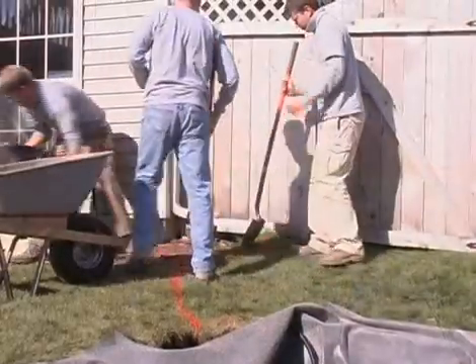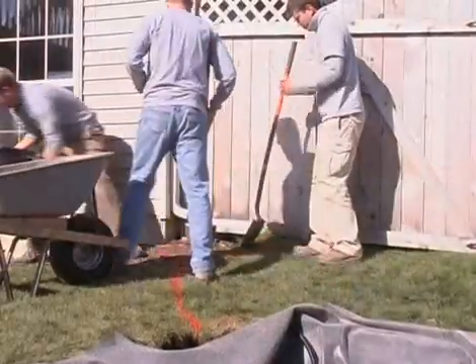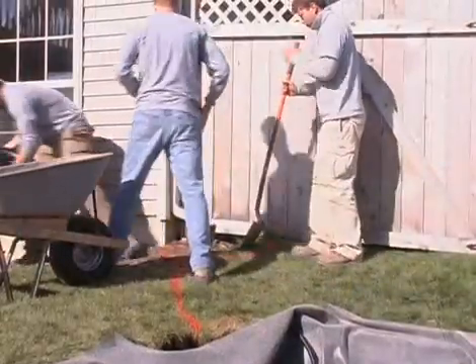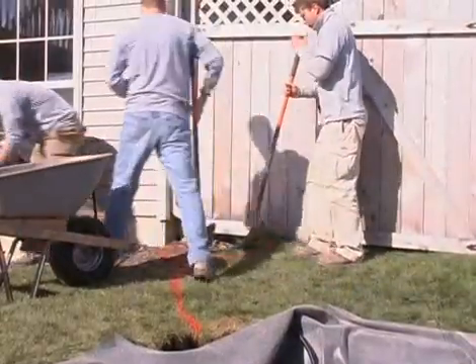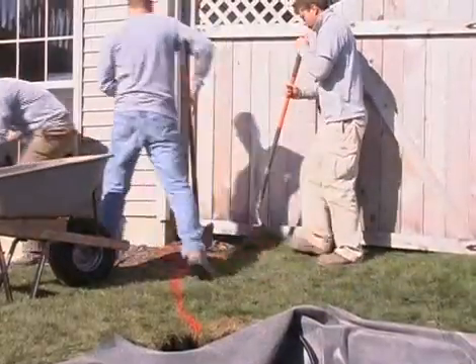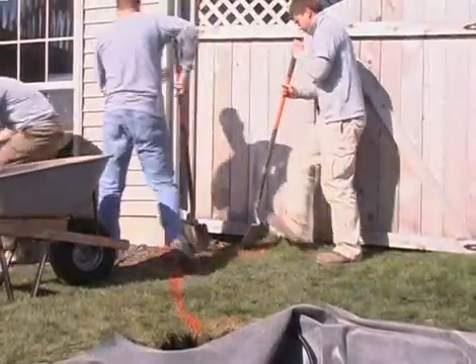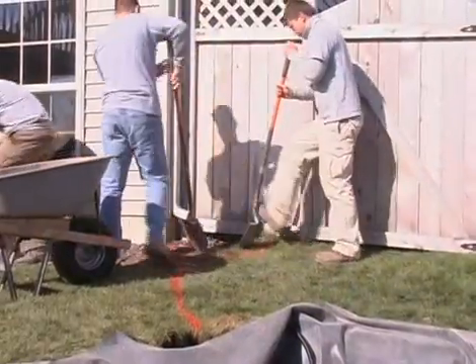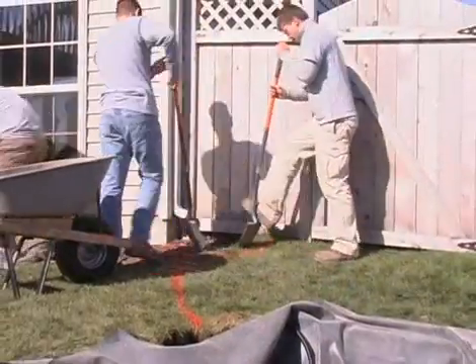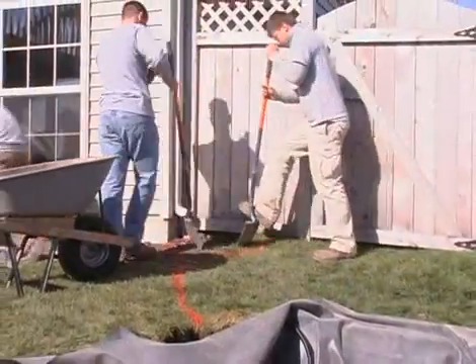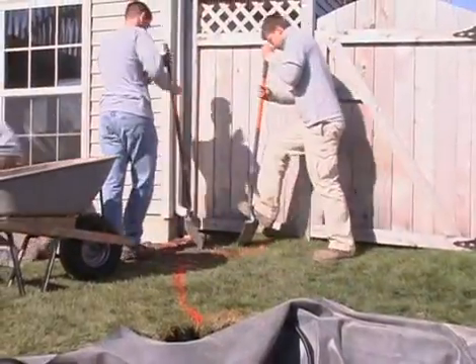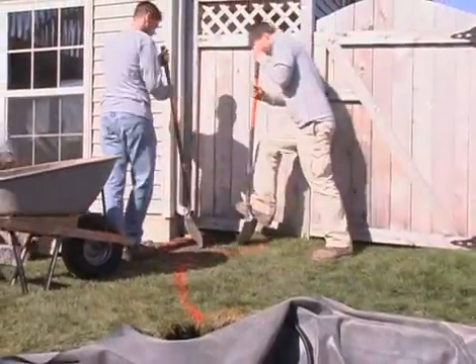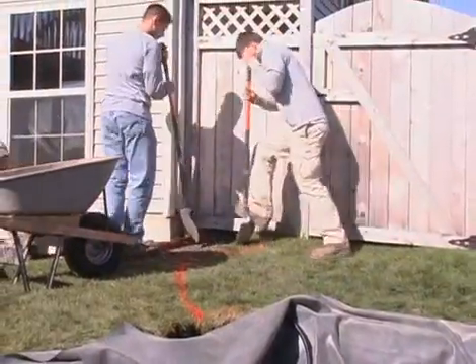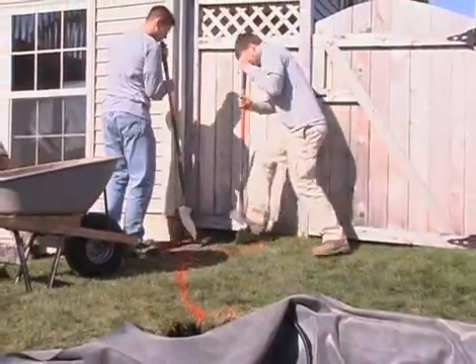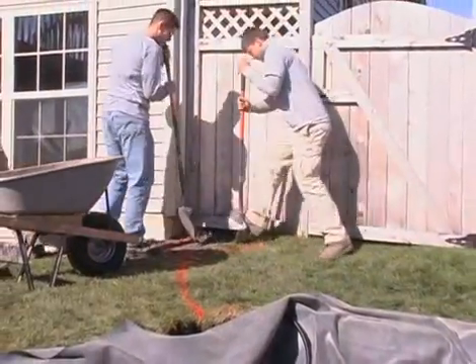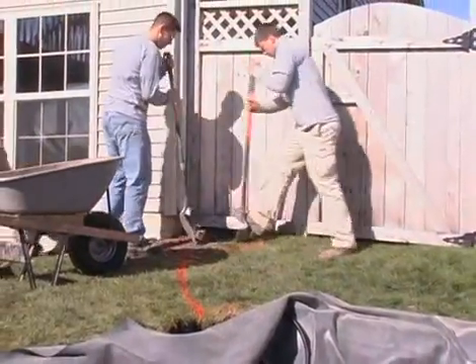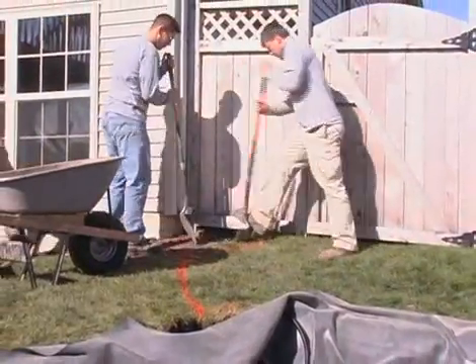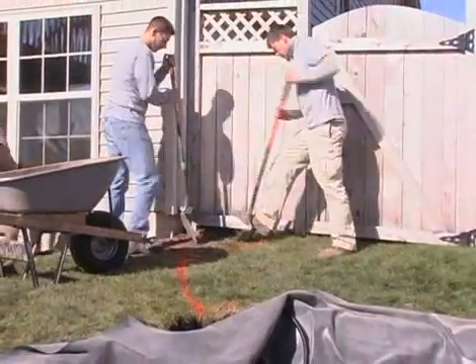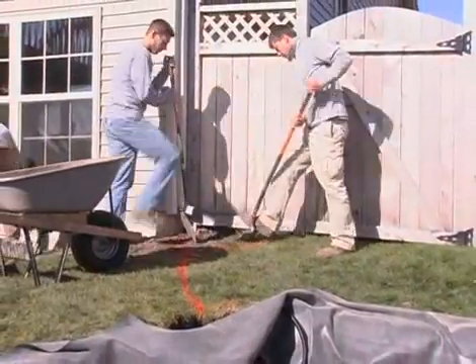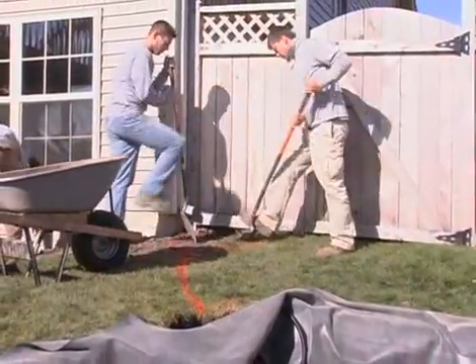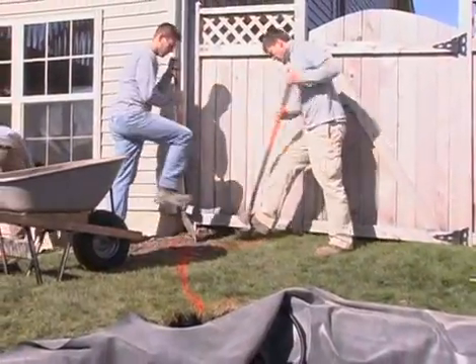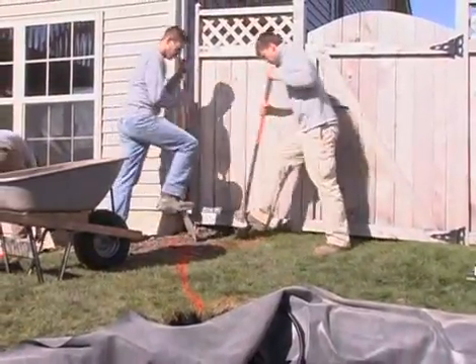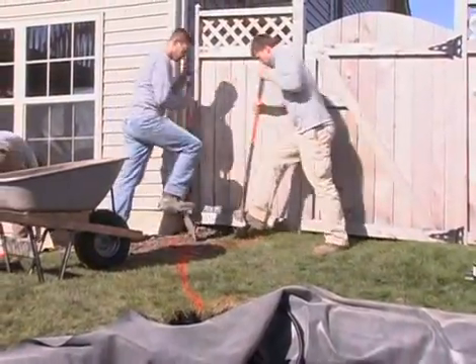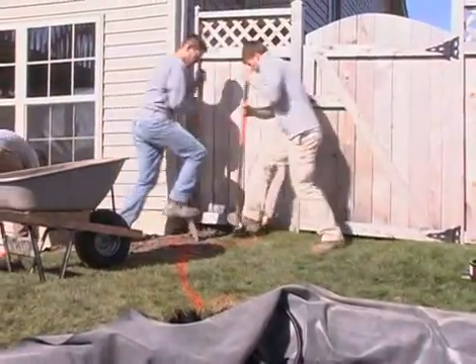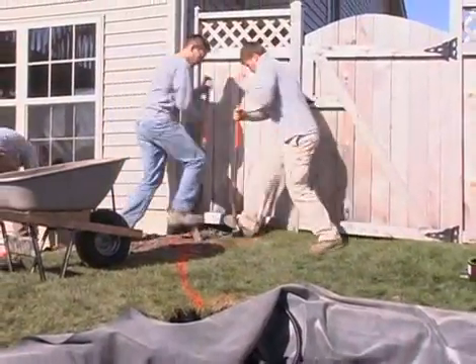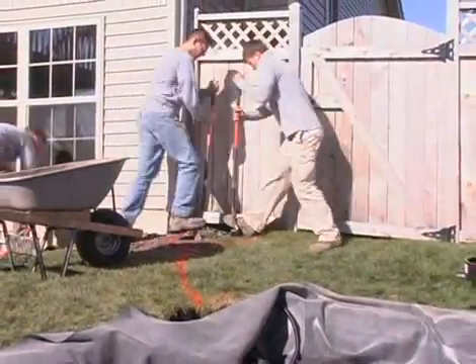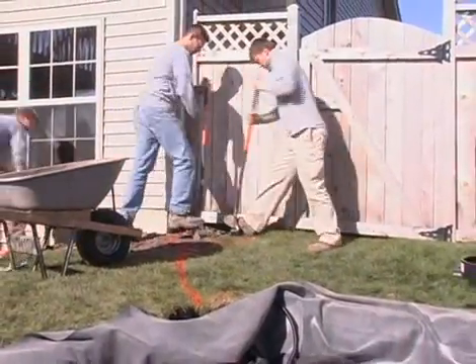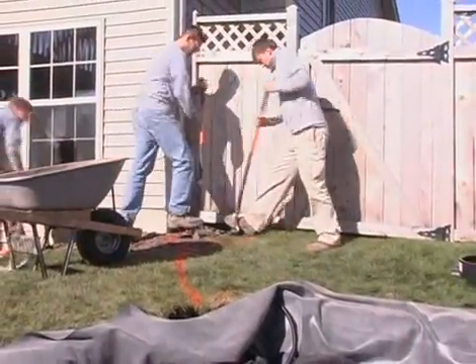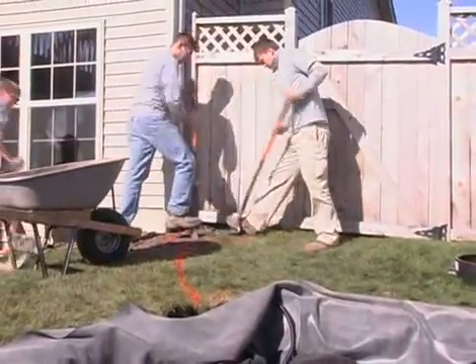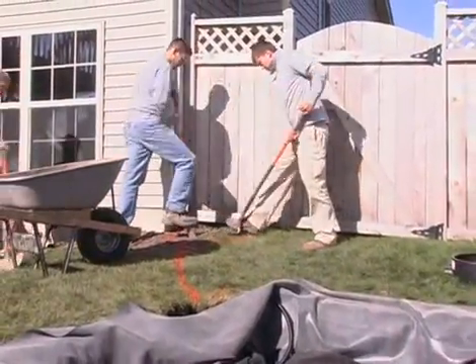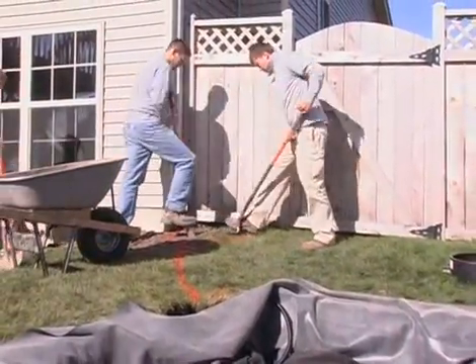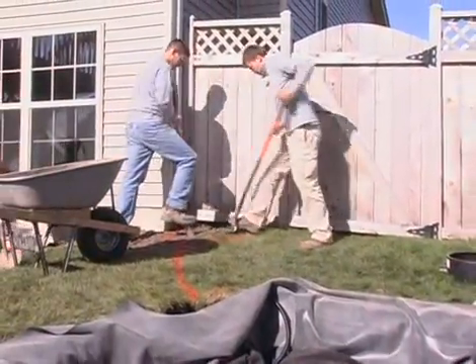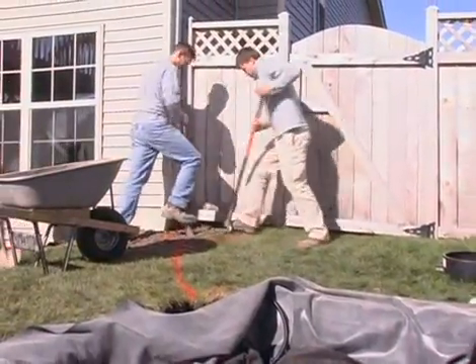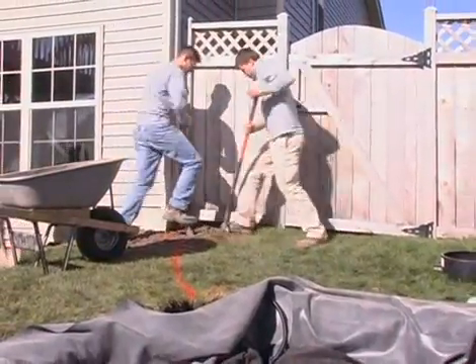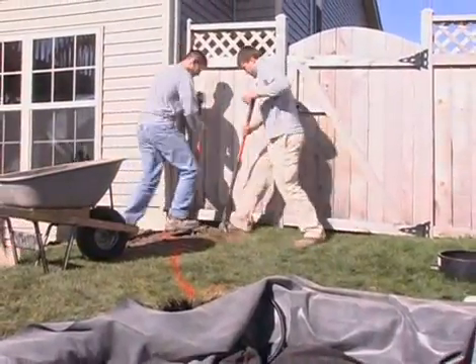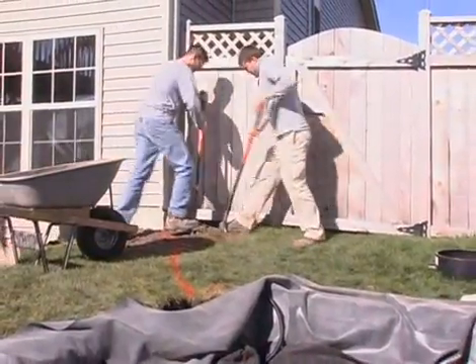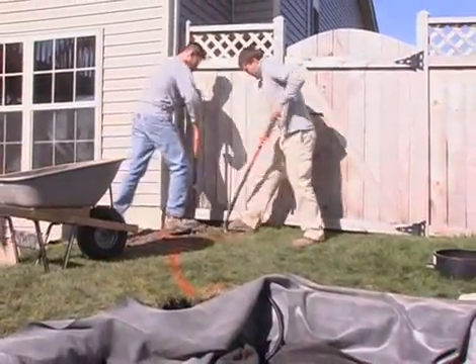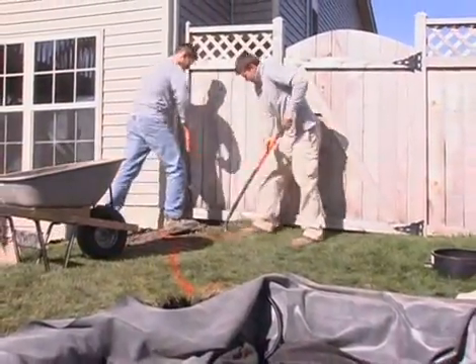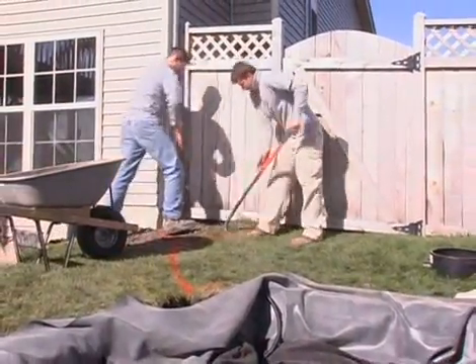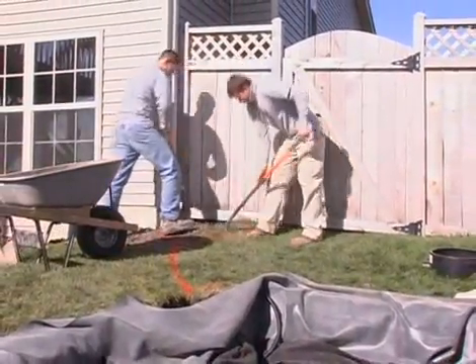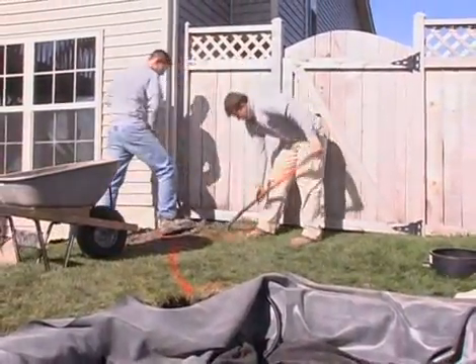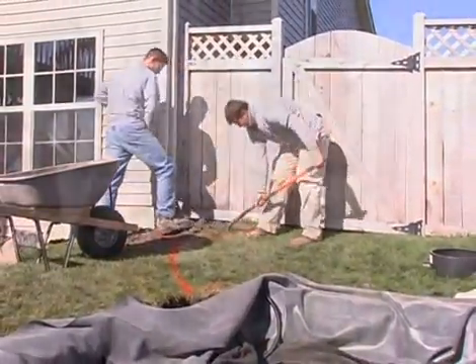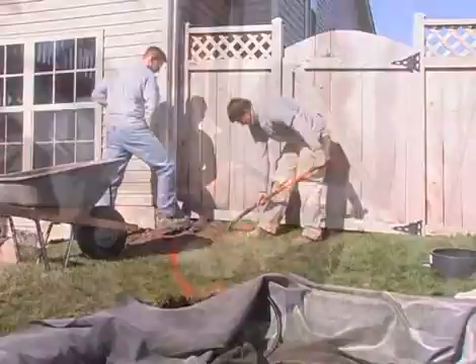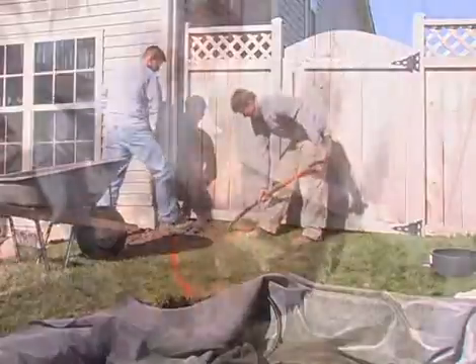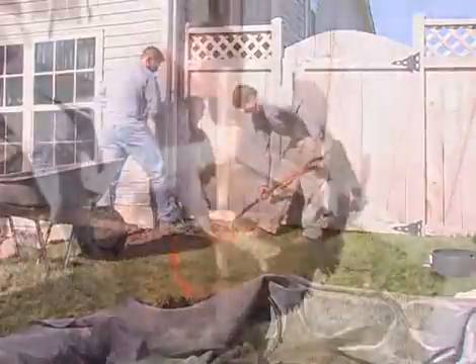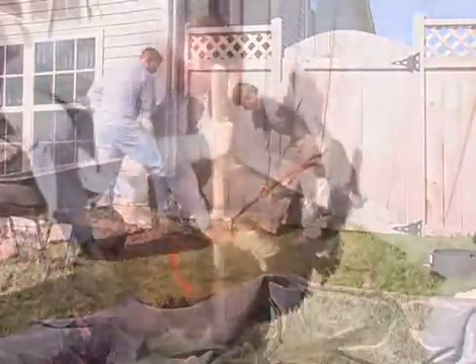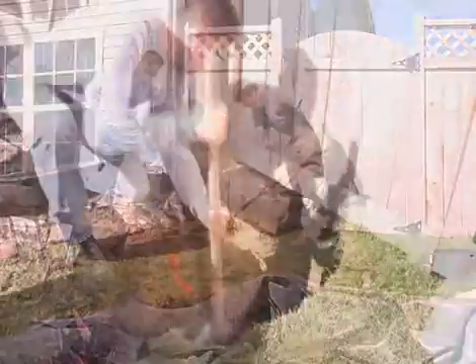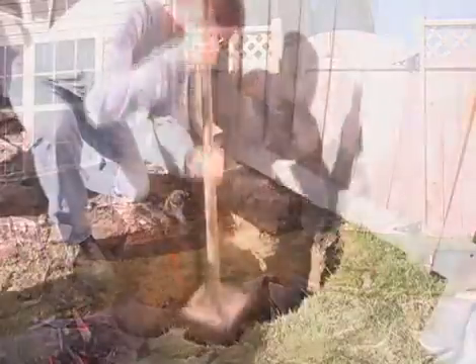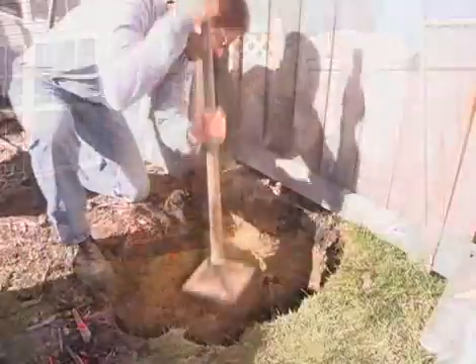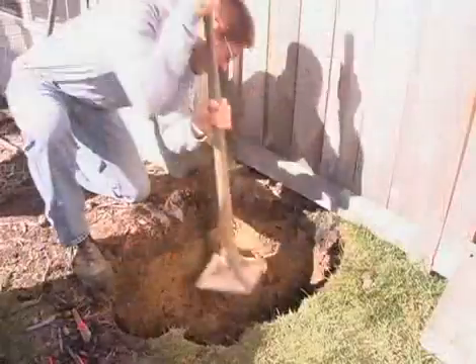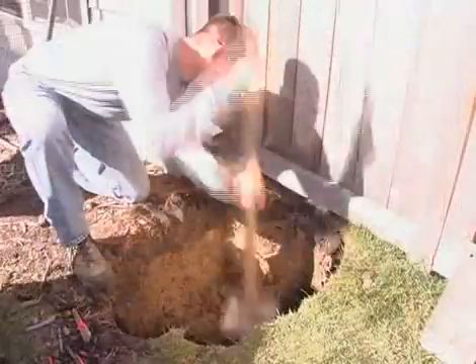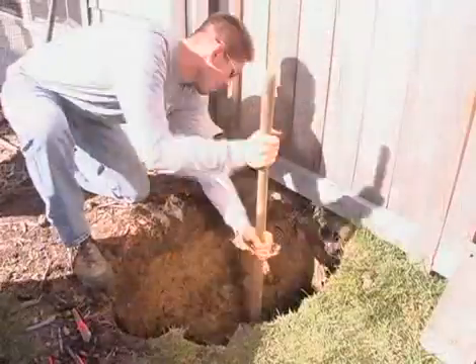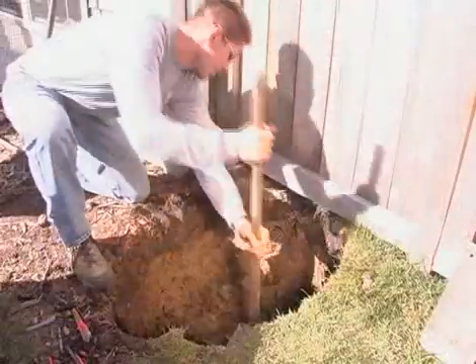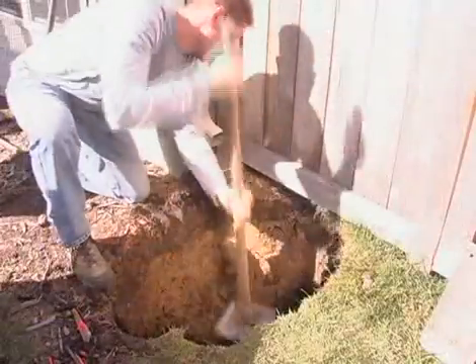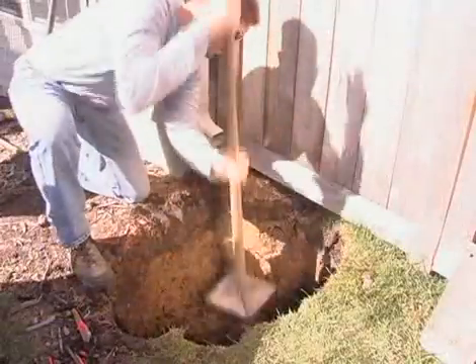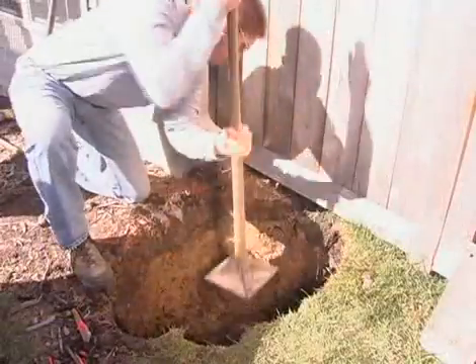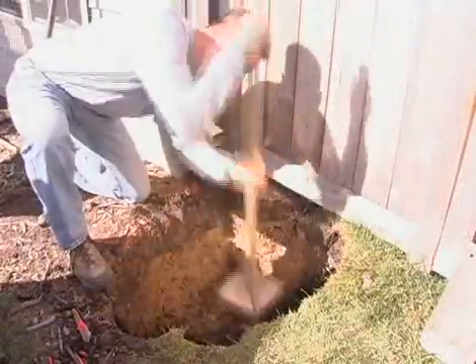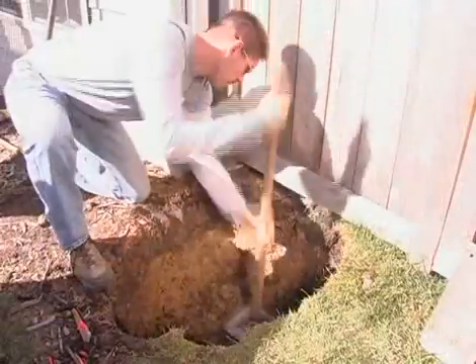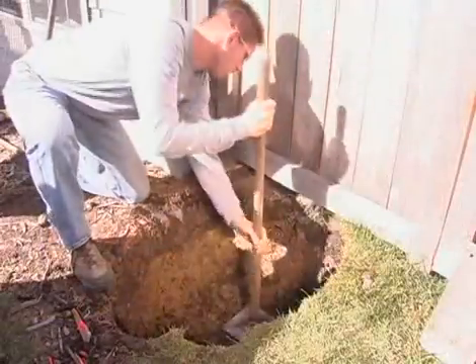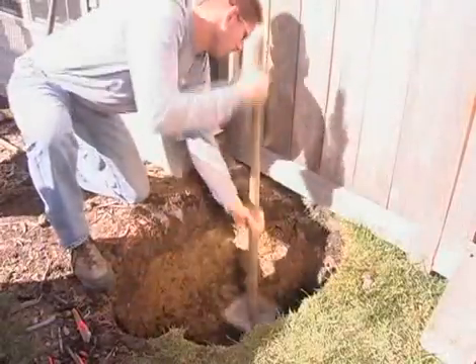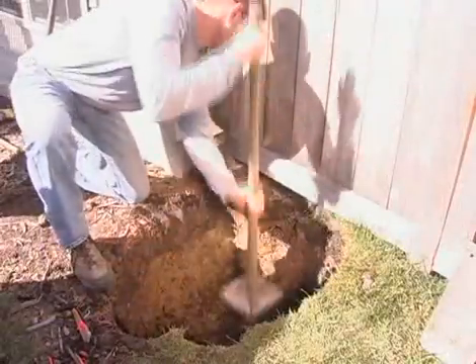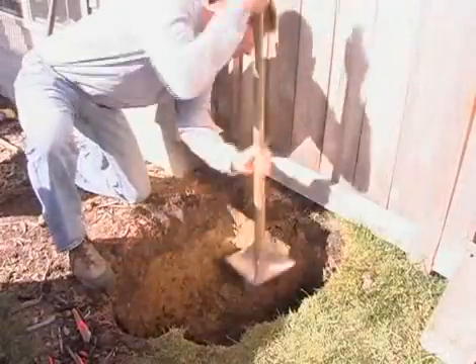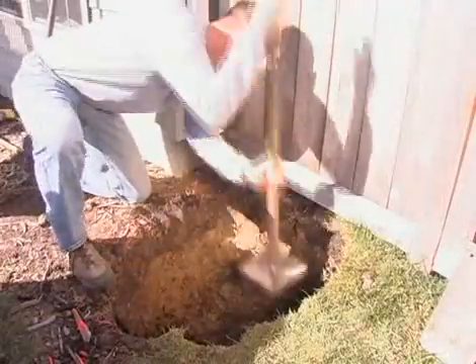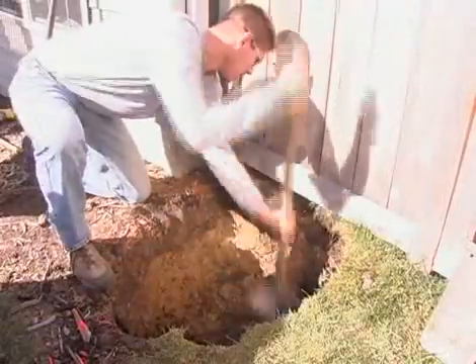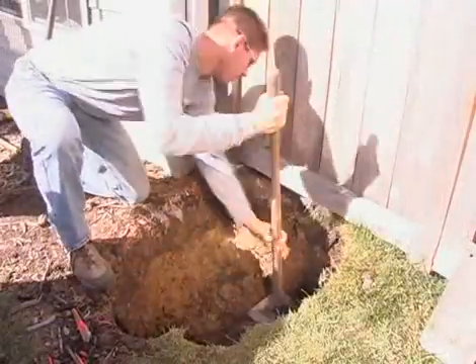Excavate the hole to a depth of 18 inches. Form straight walls and a flat bottom.